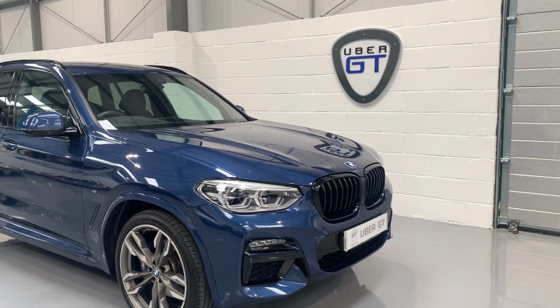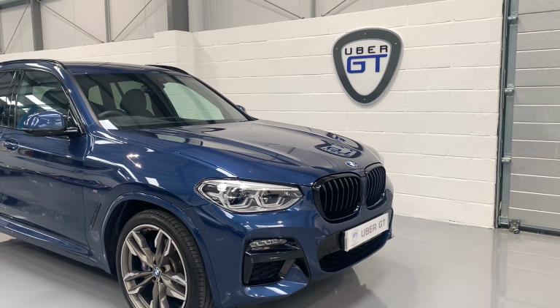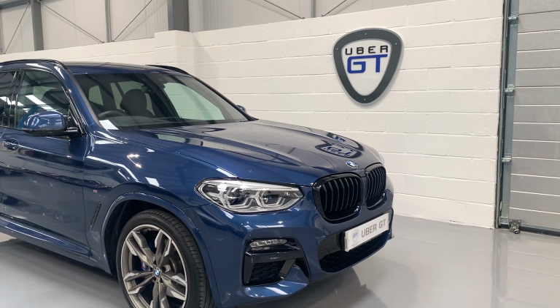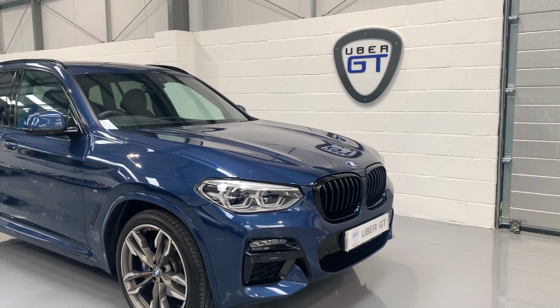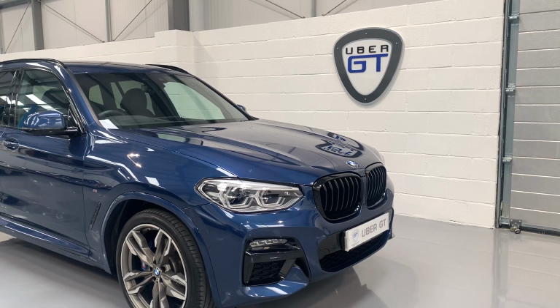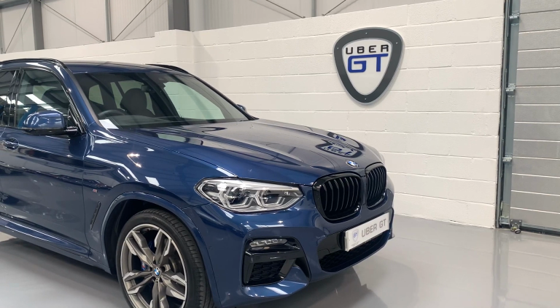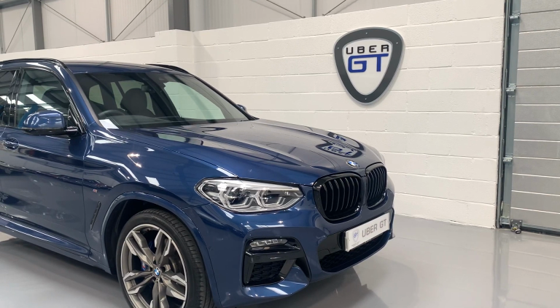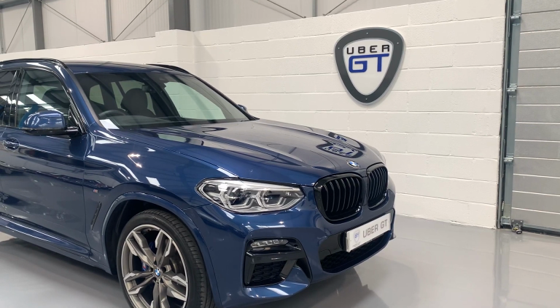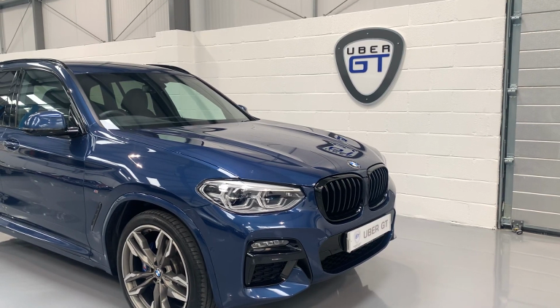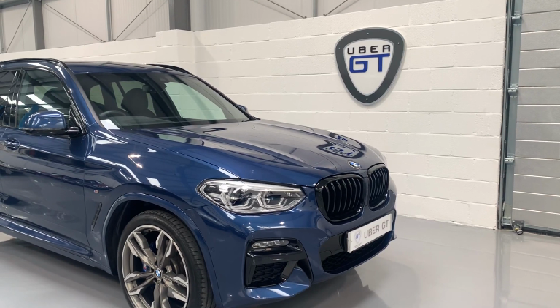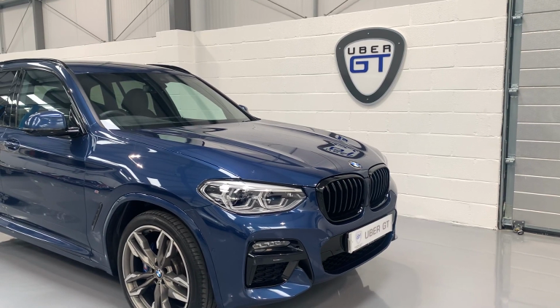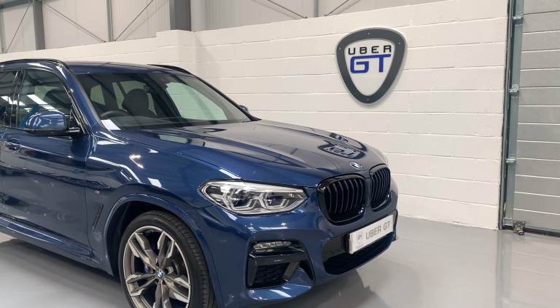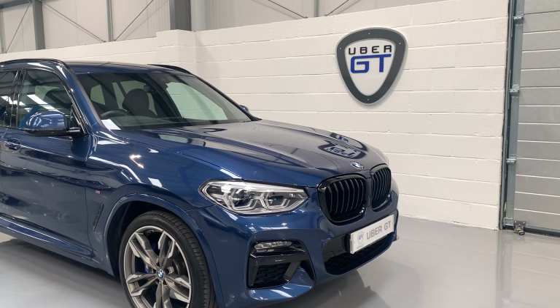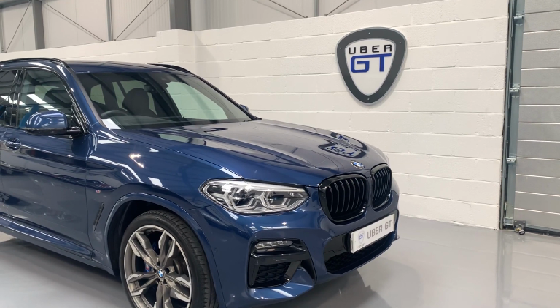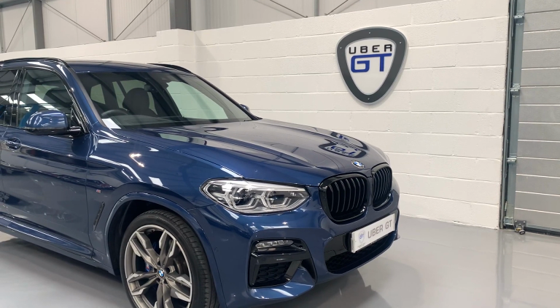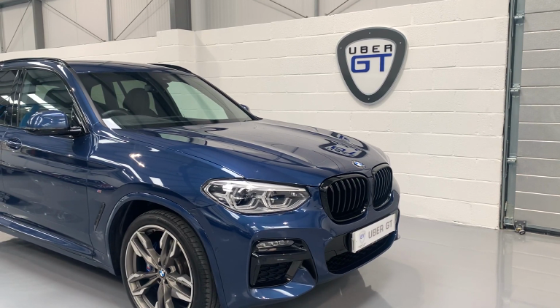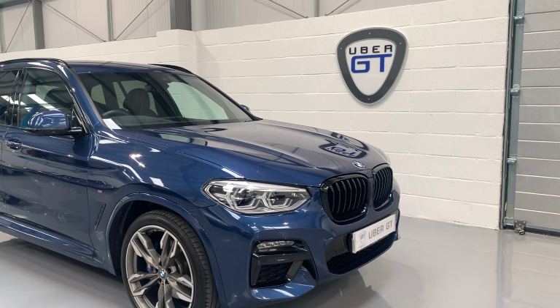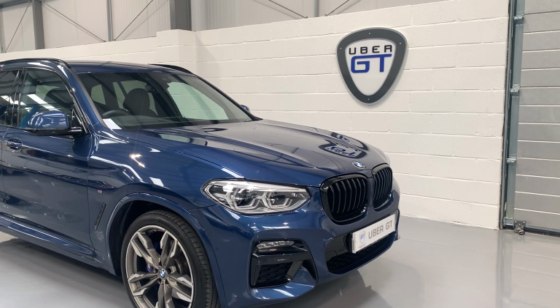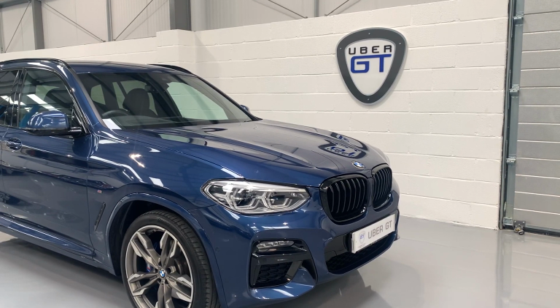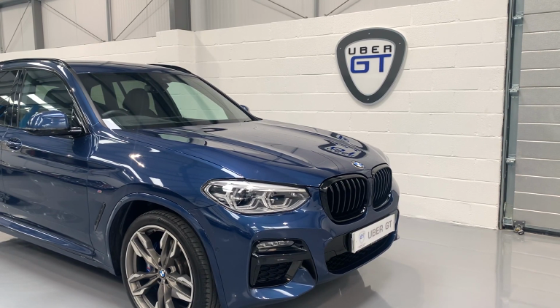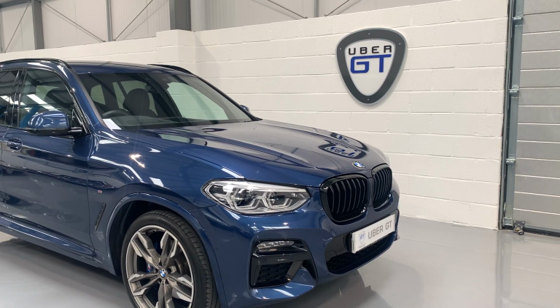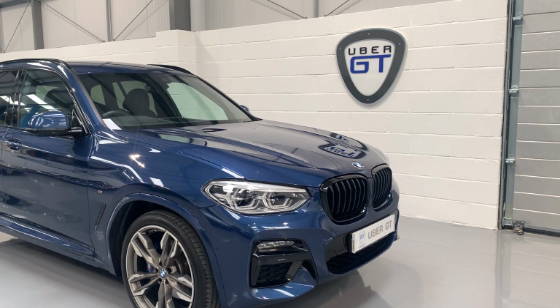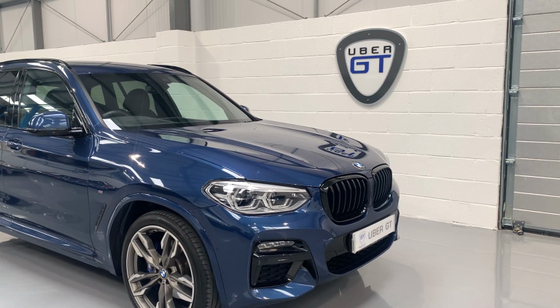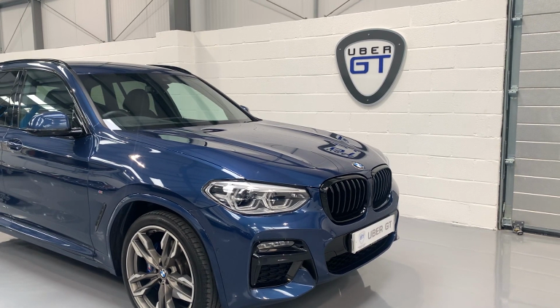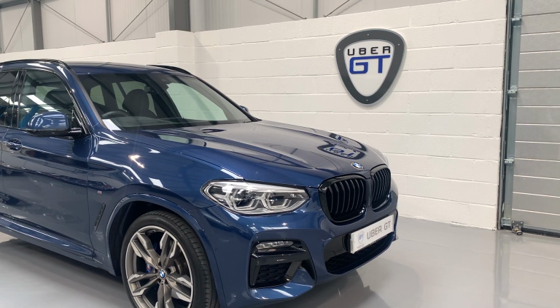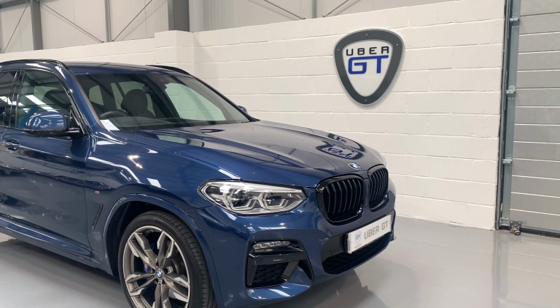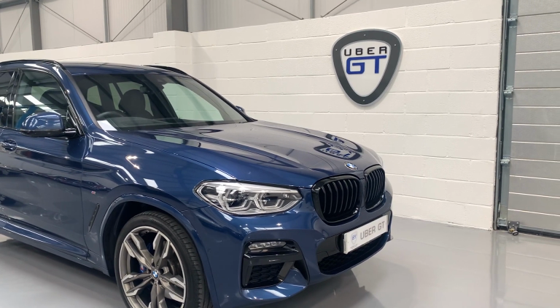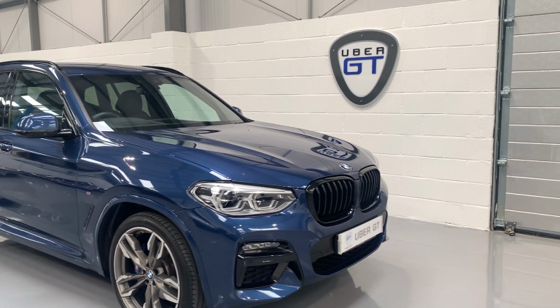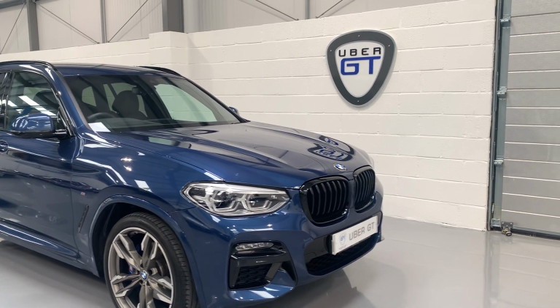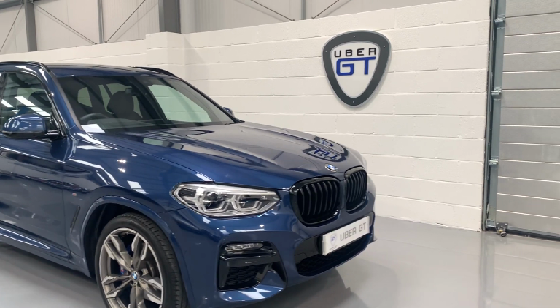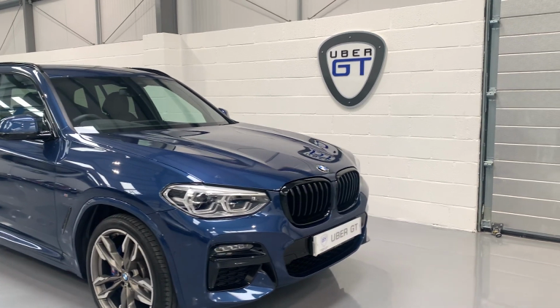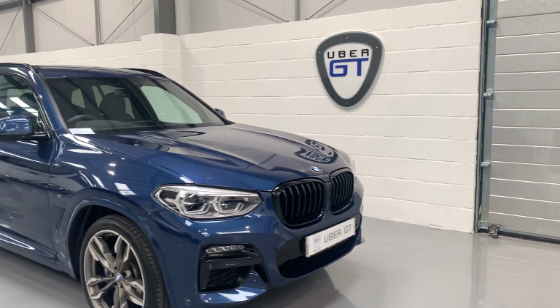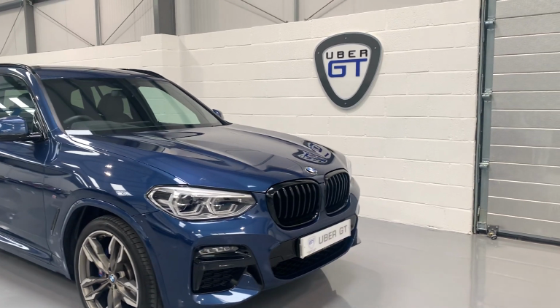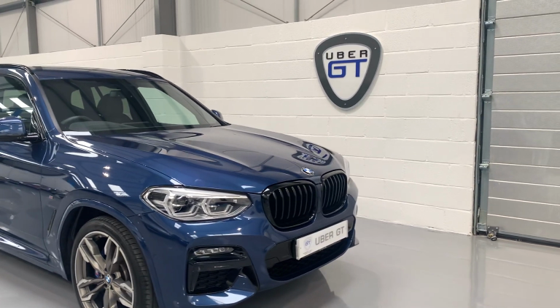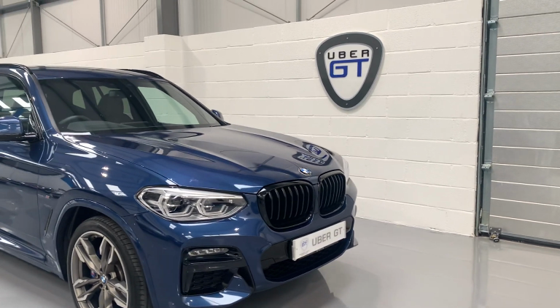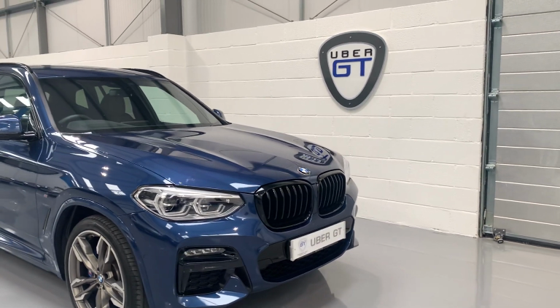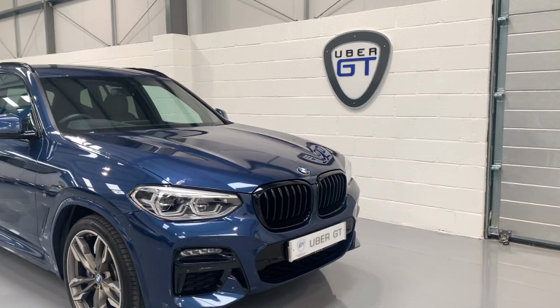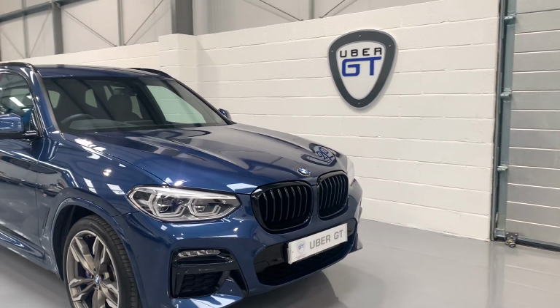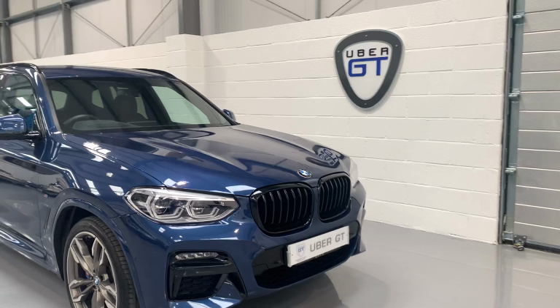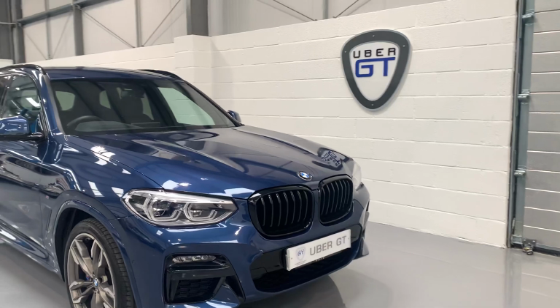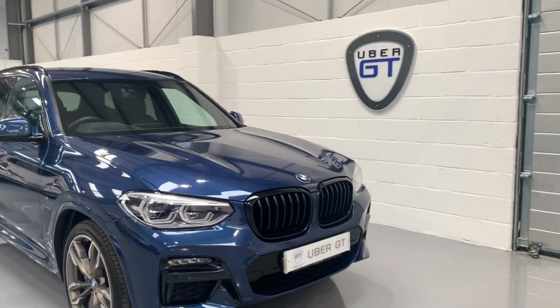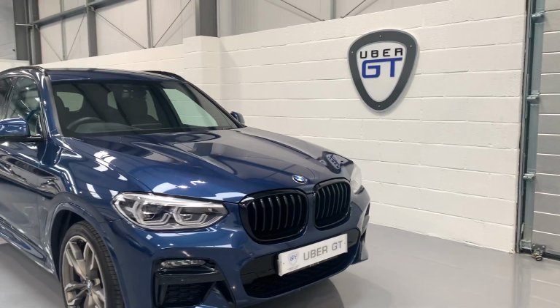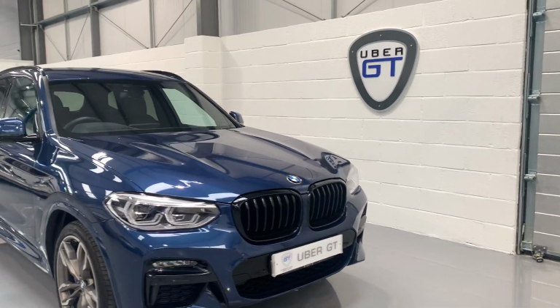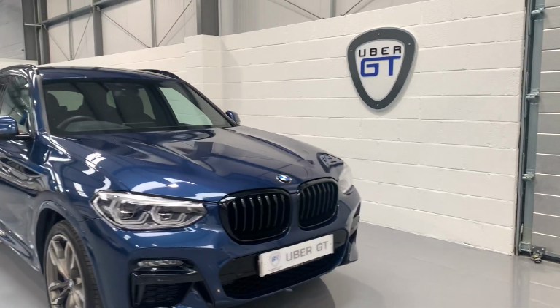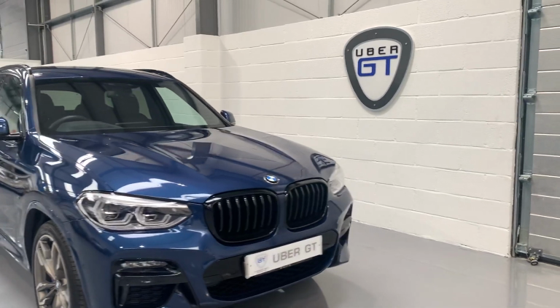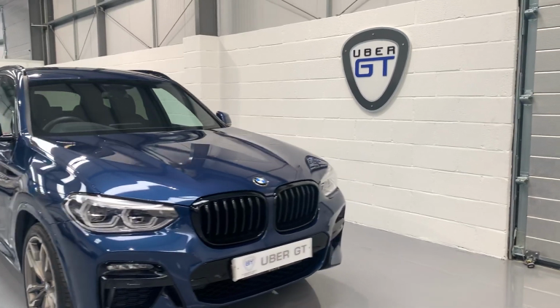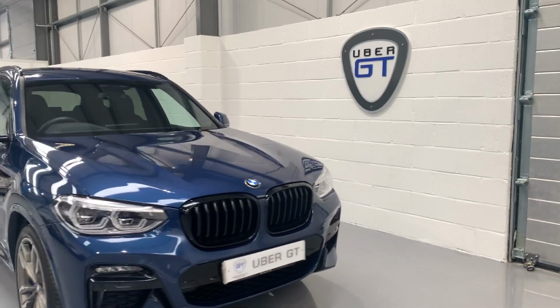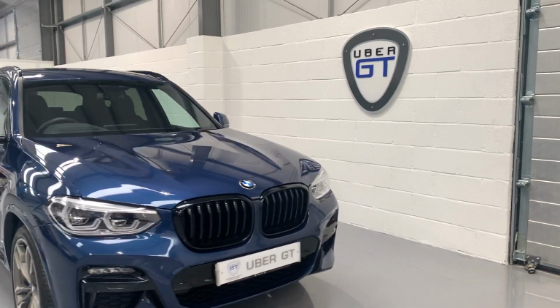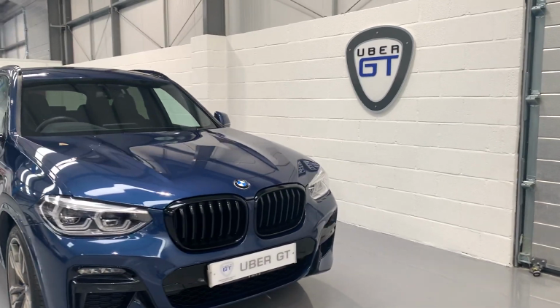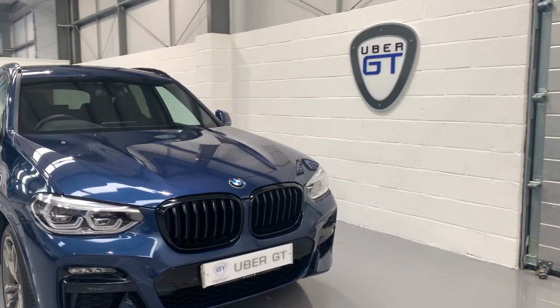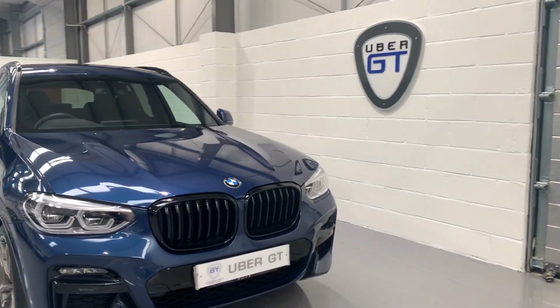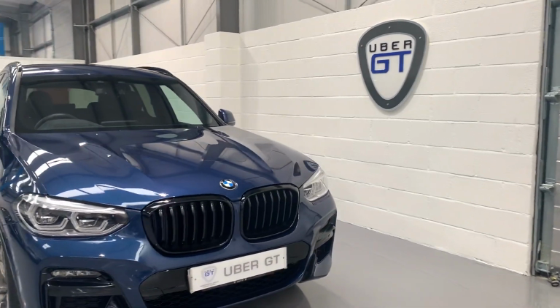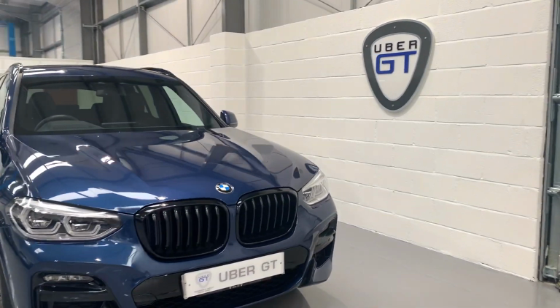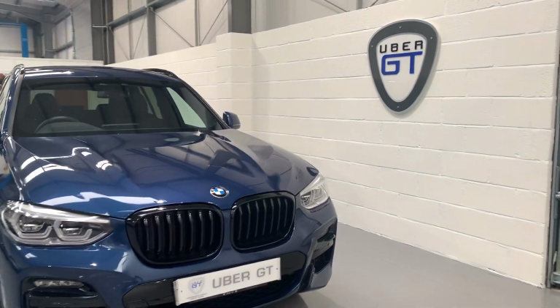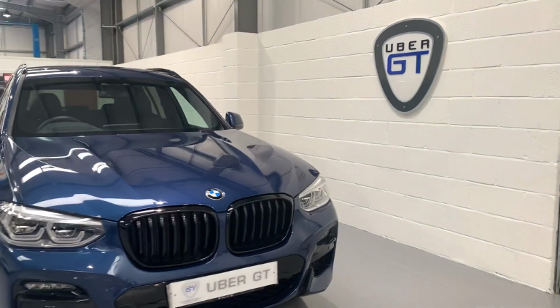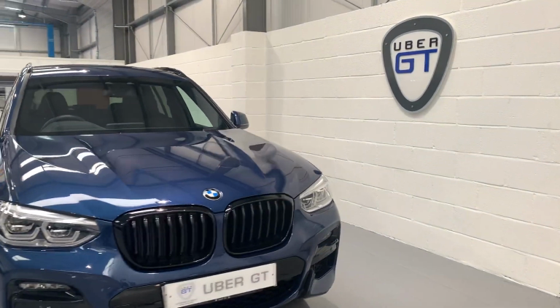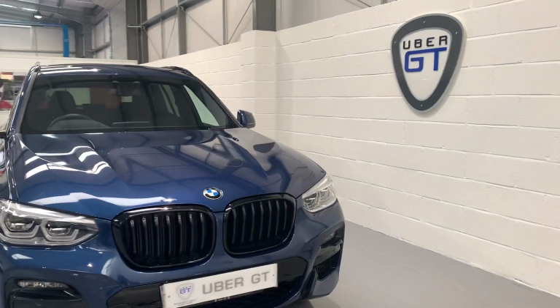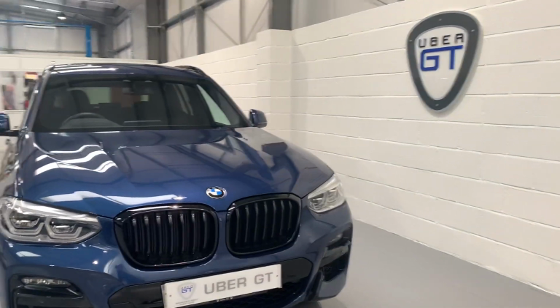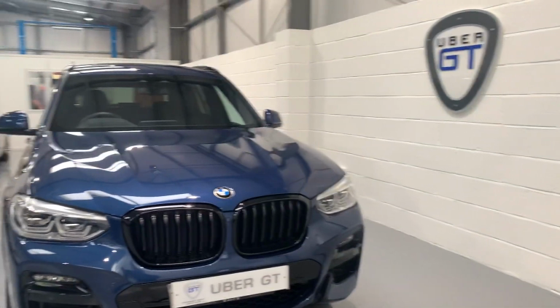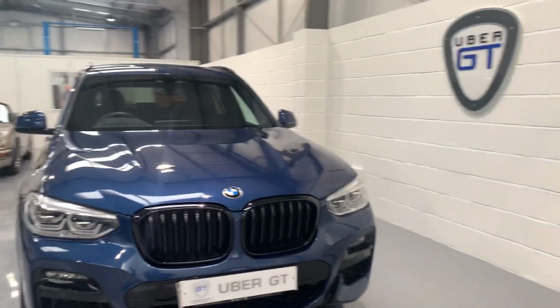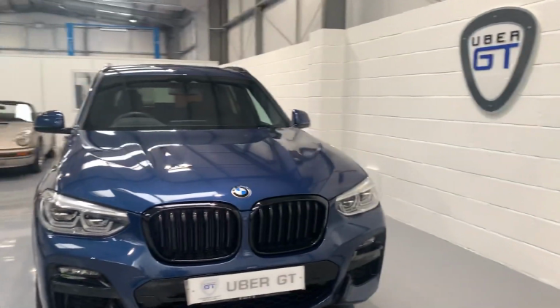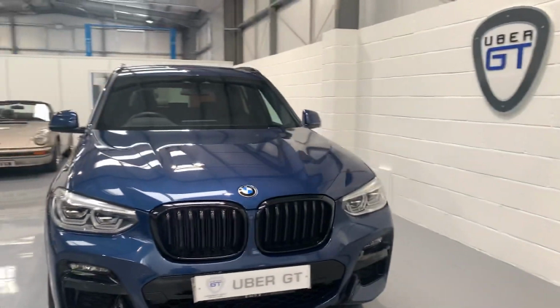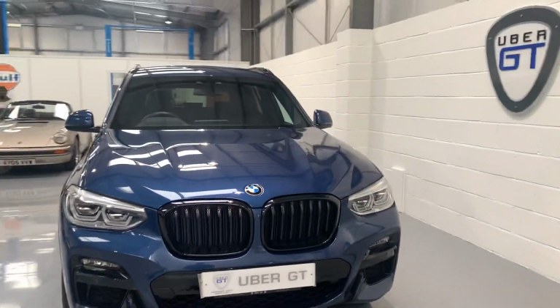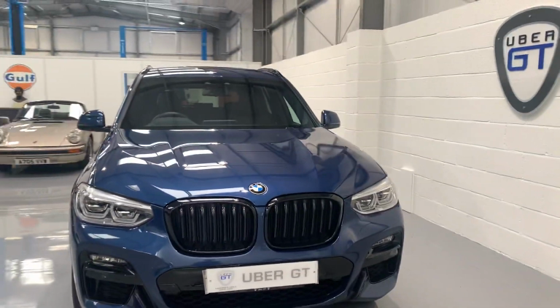Hi there, welcome back to Uber GT's YouTube channel. I'm really delighted to show you around today our terrific X3 M40i.